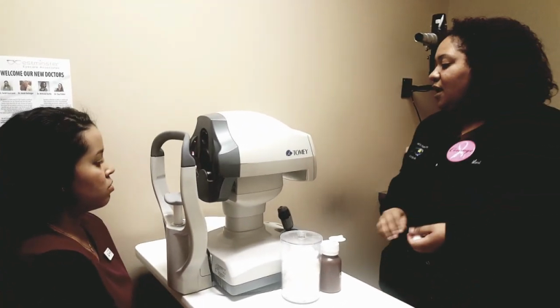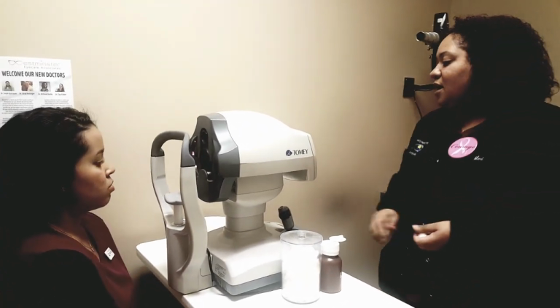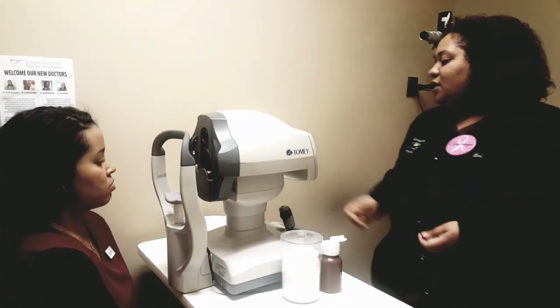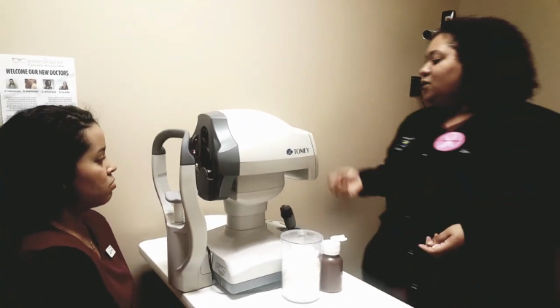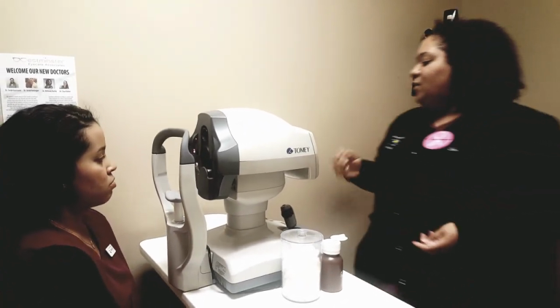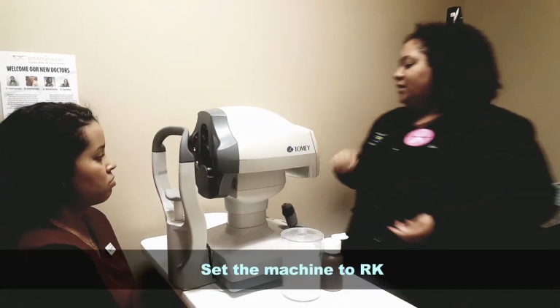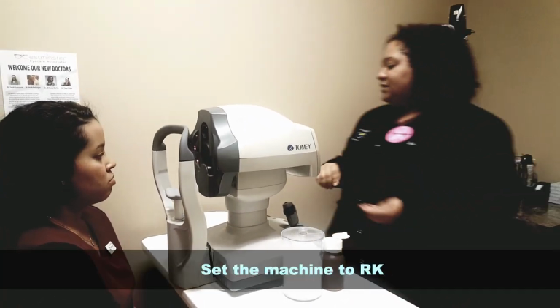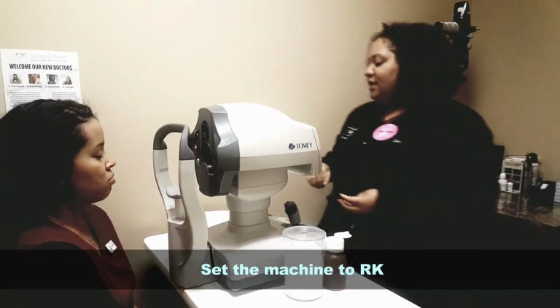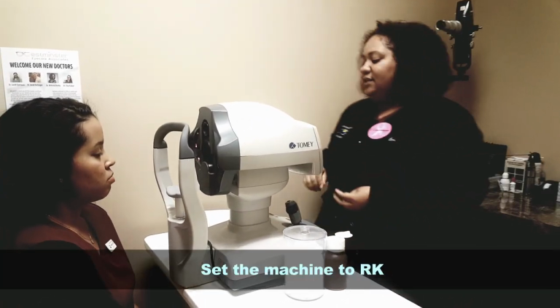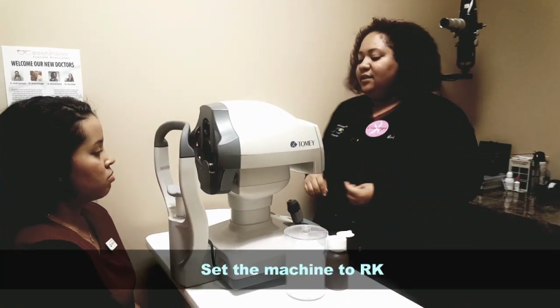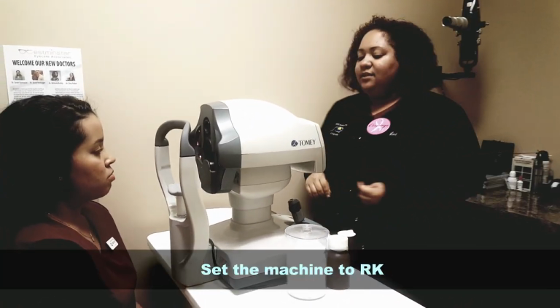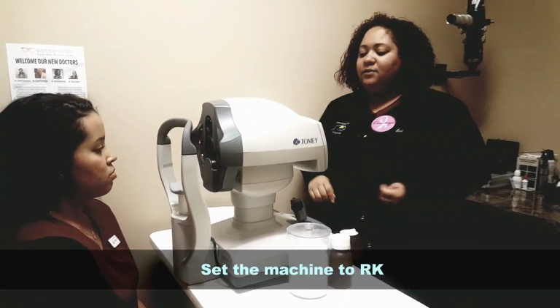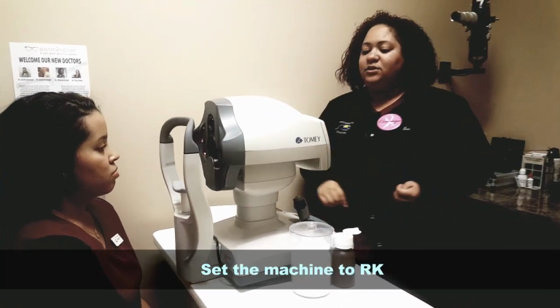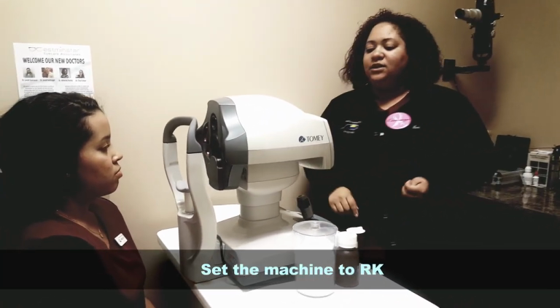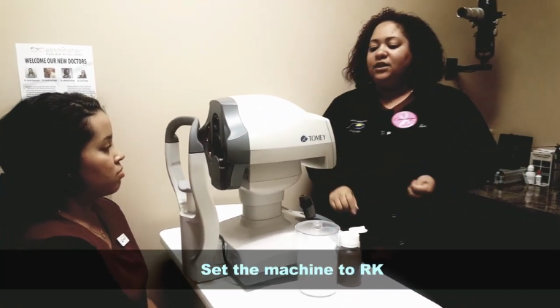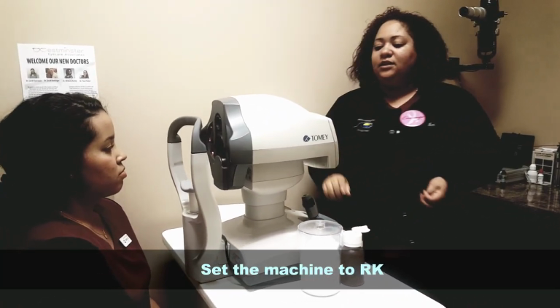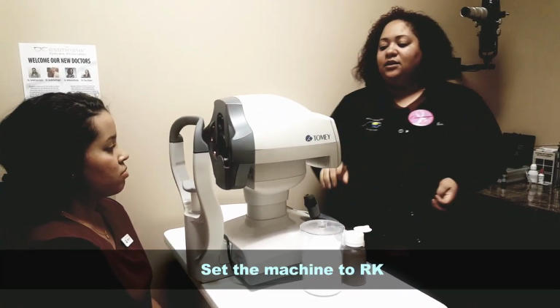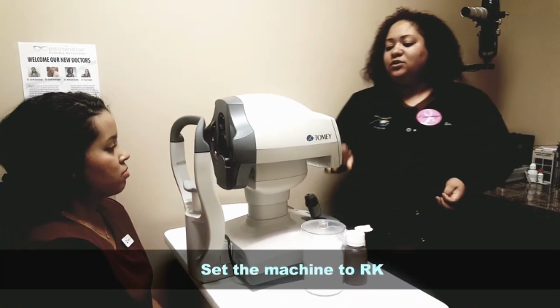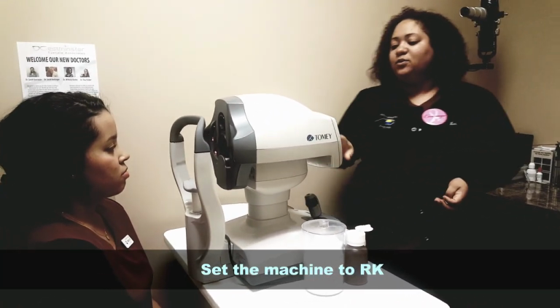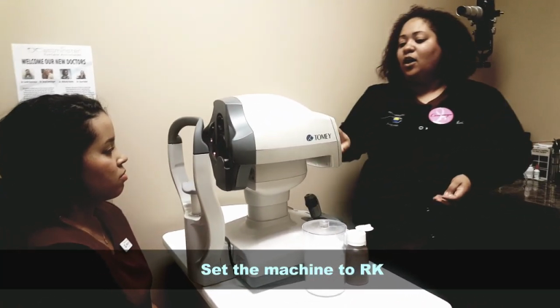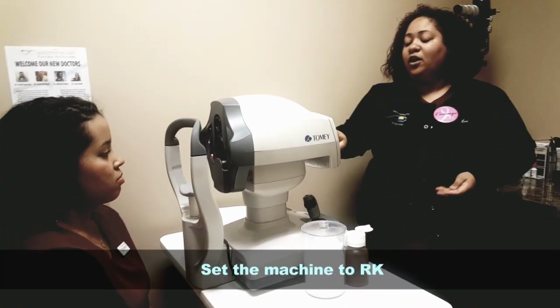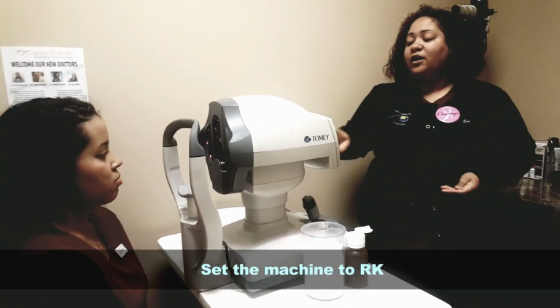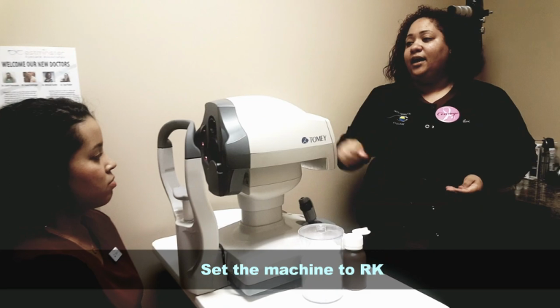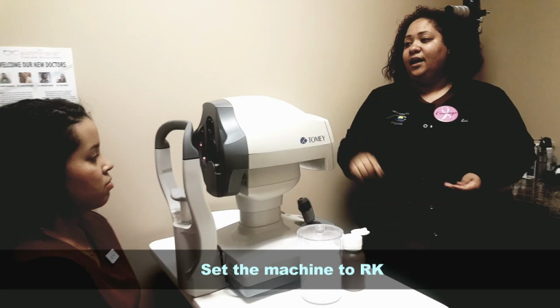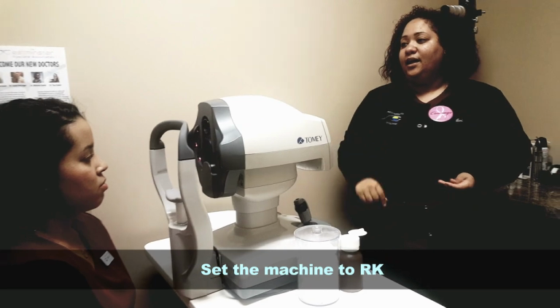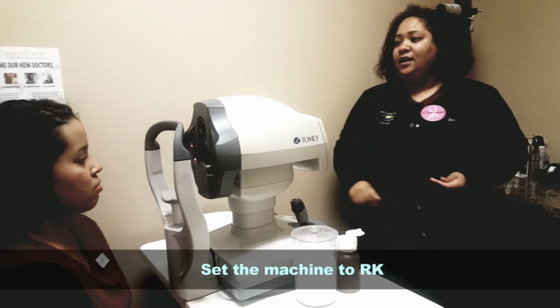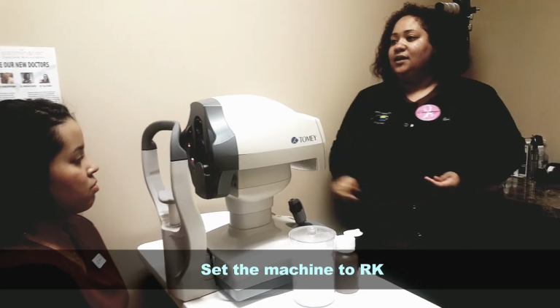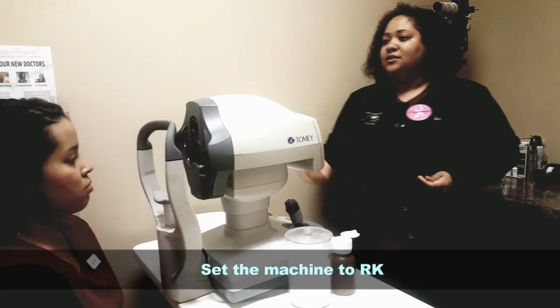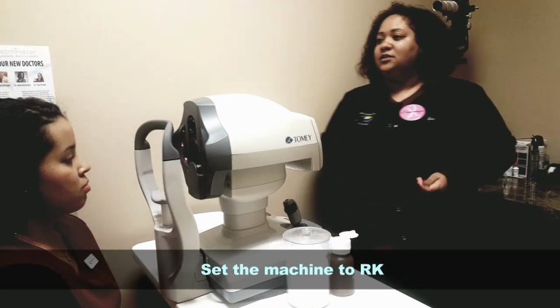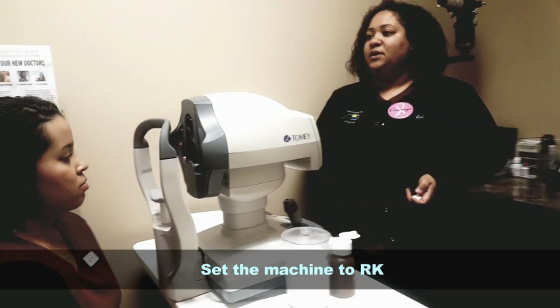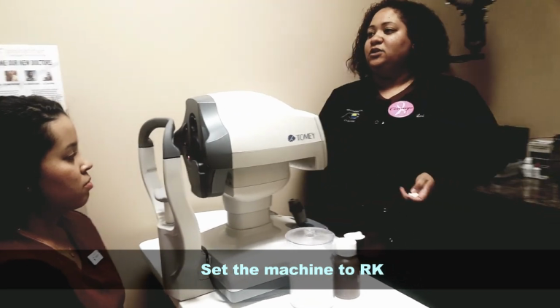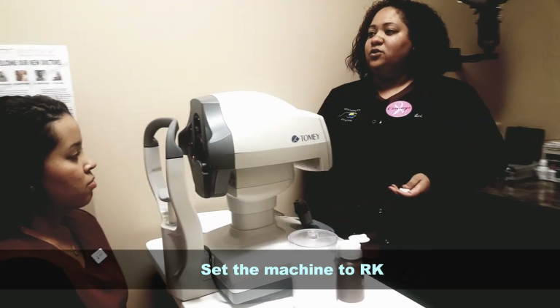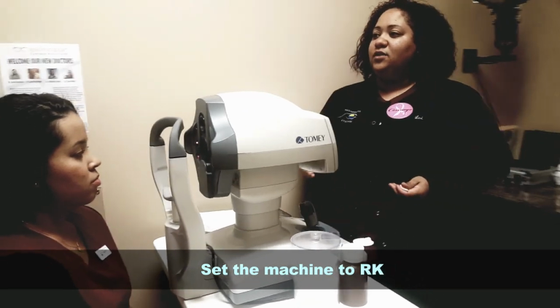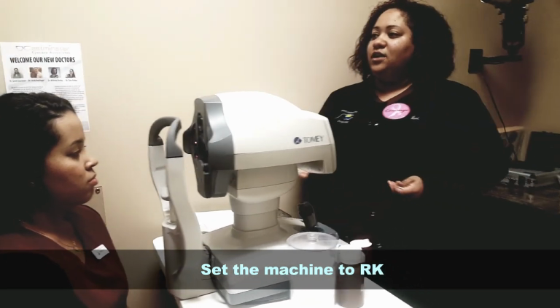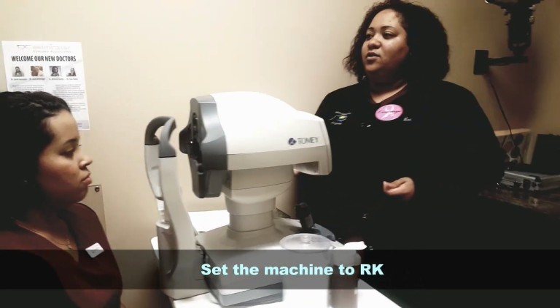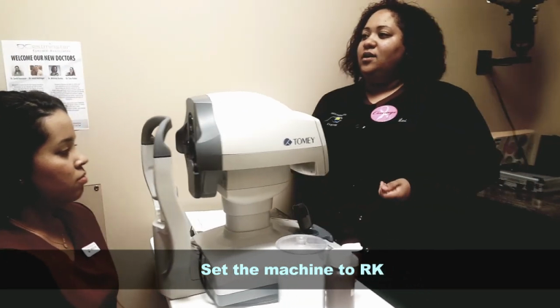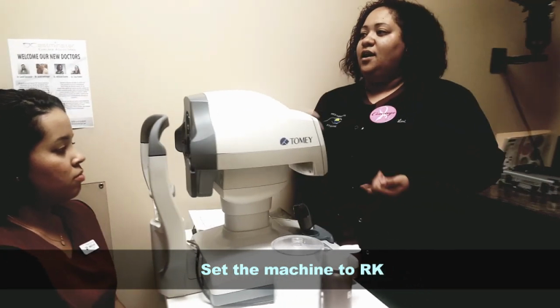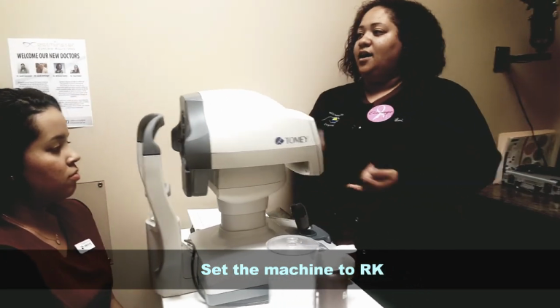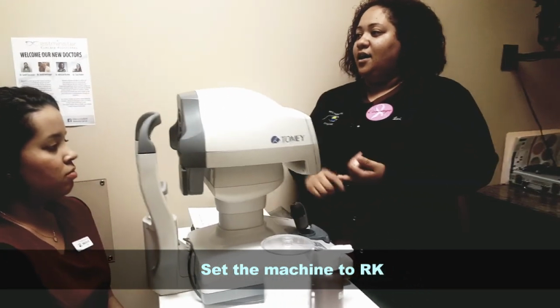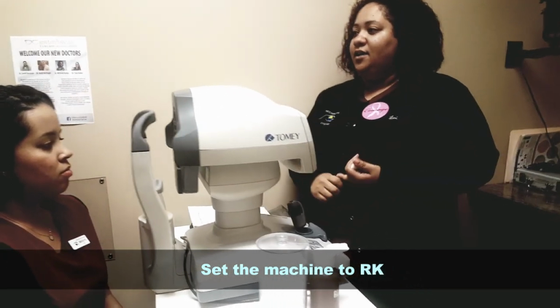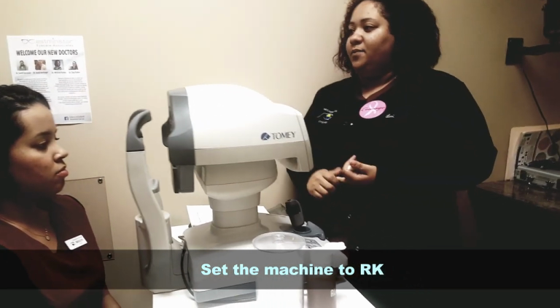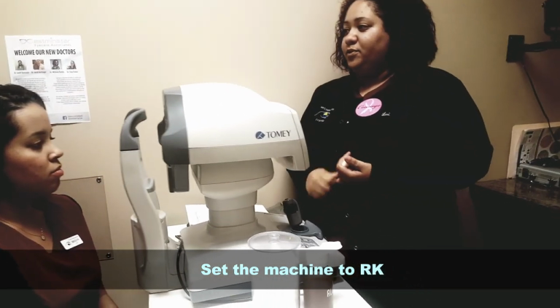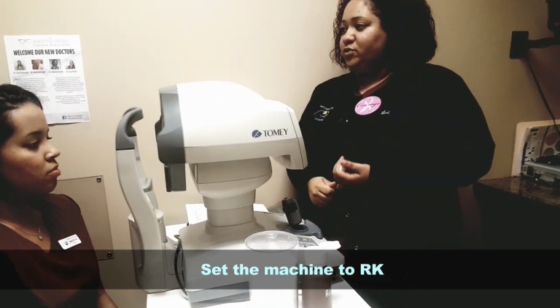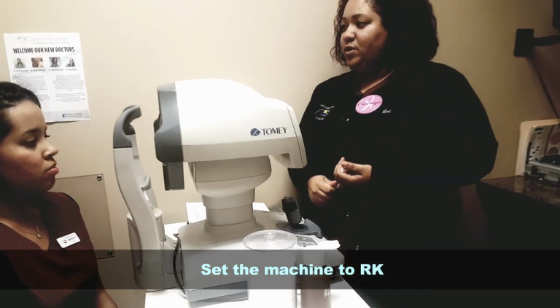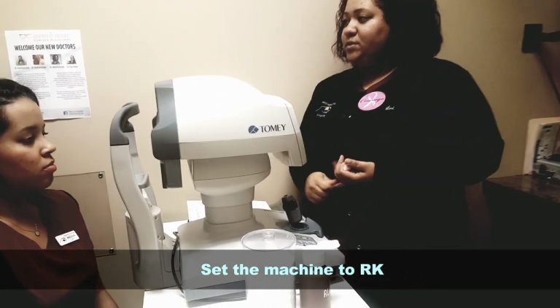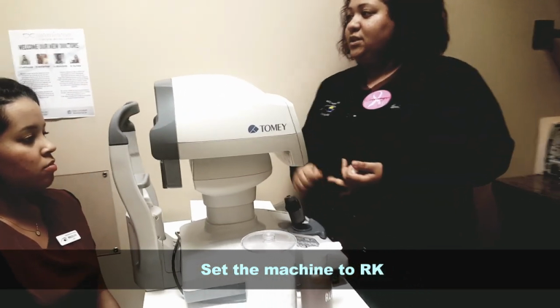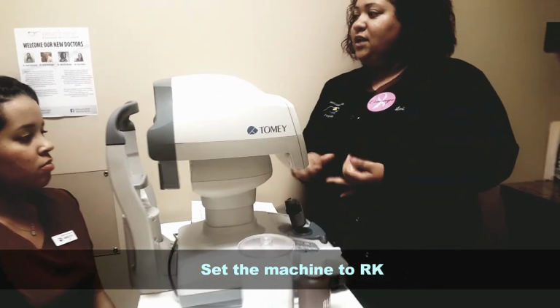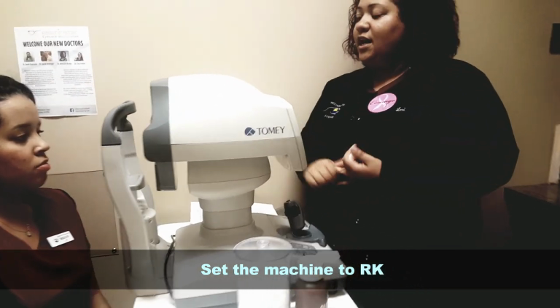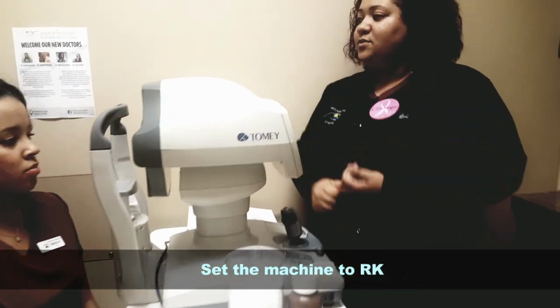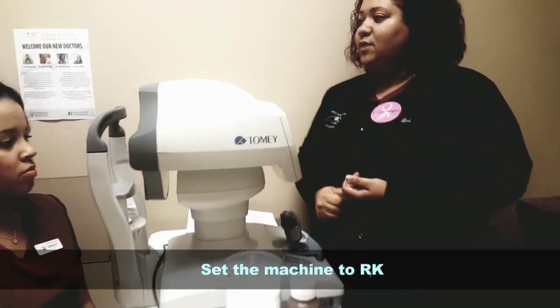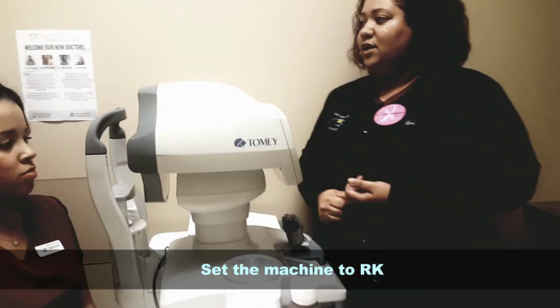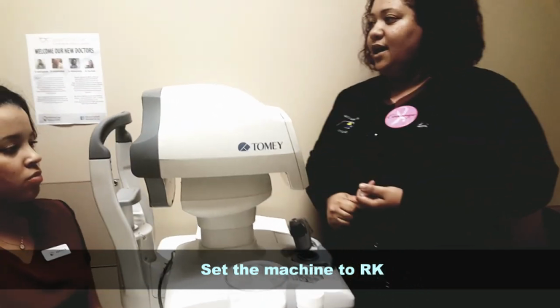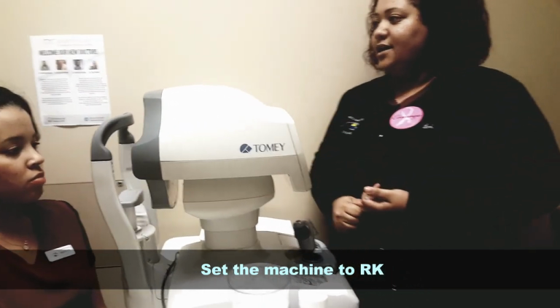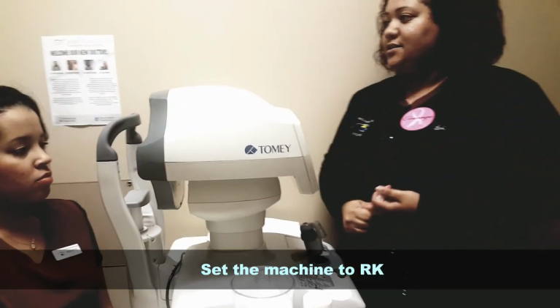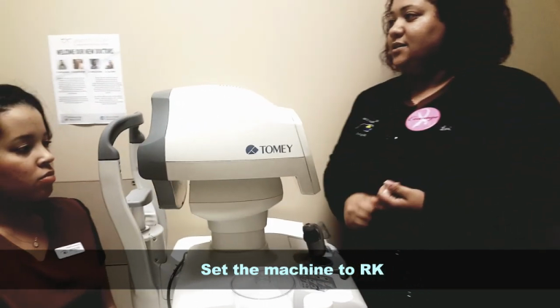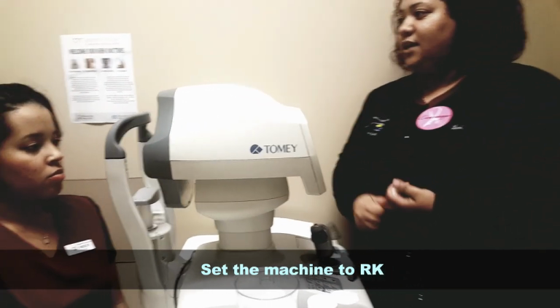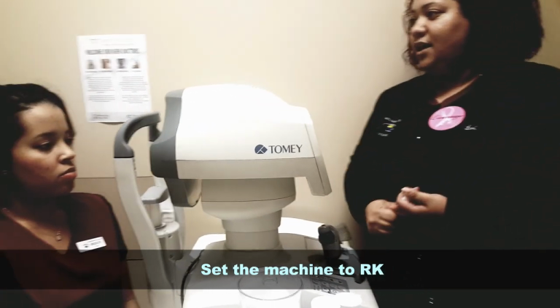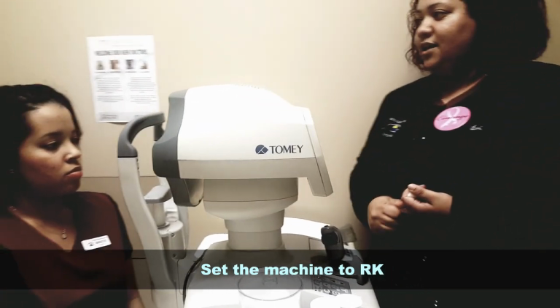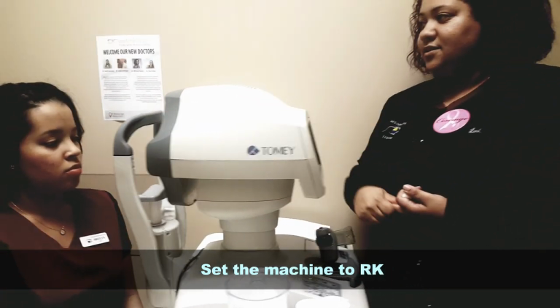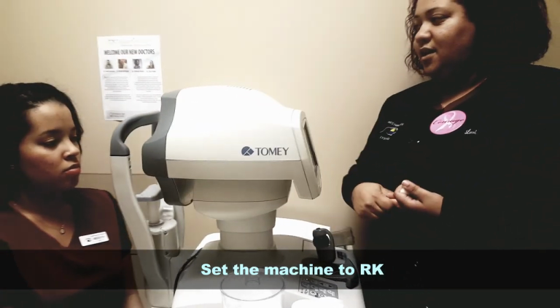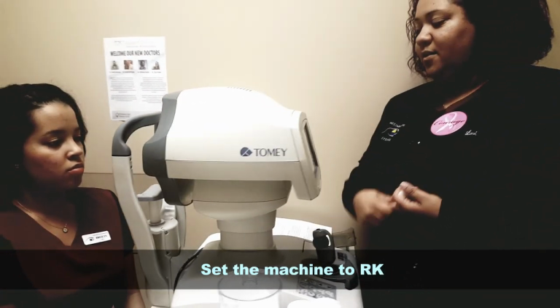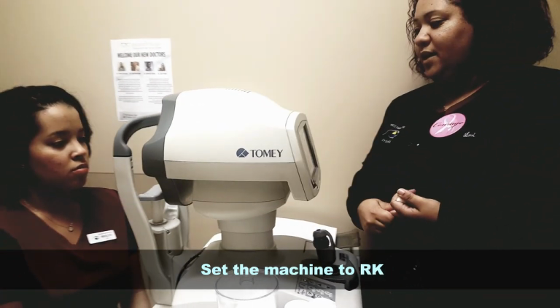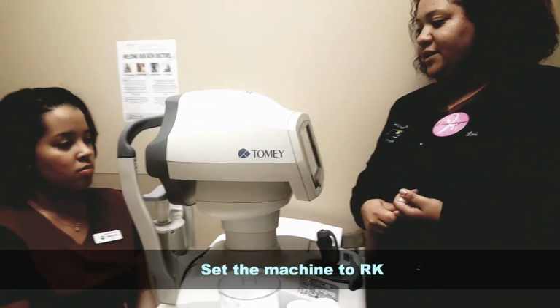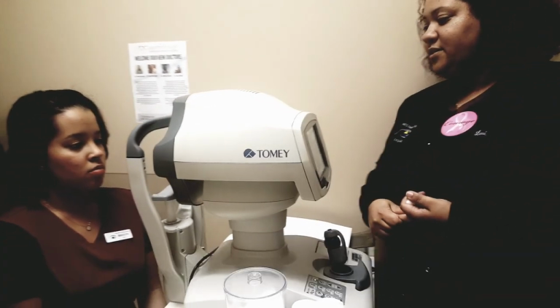You want to set the machine to RK to make sure that you get a prescription as well as the K's estimate.